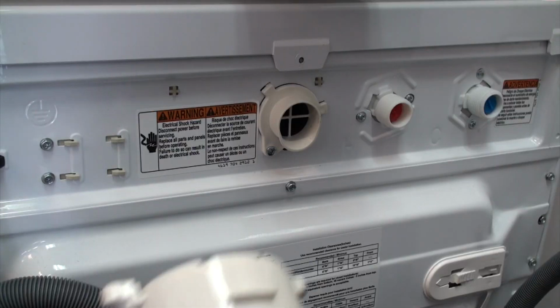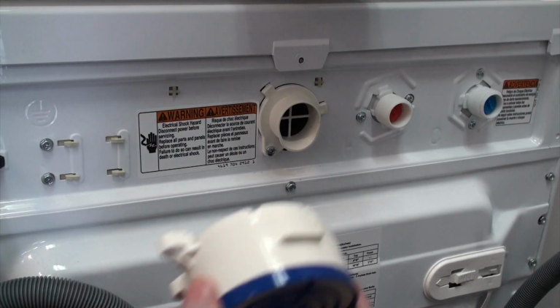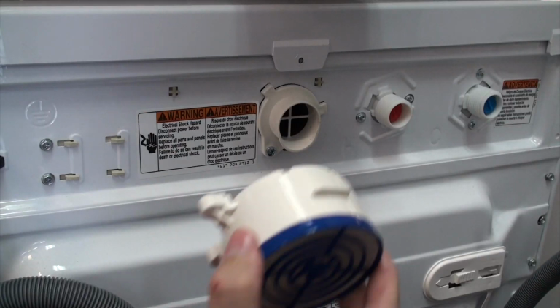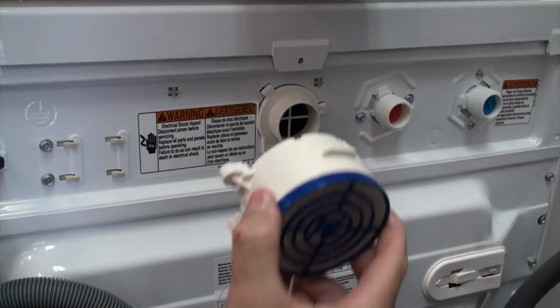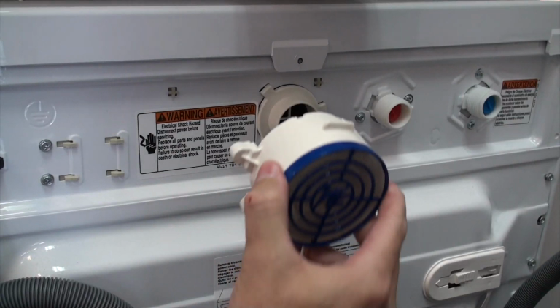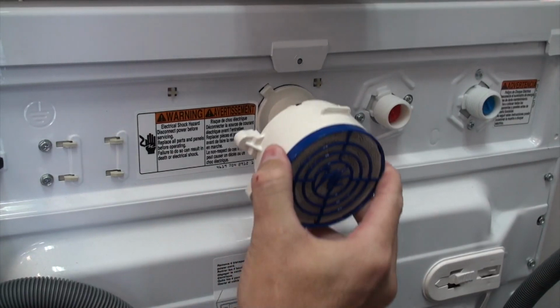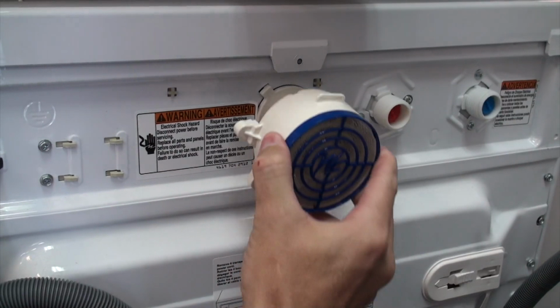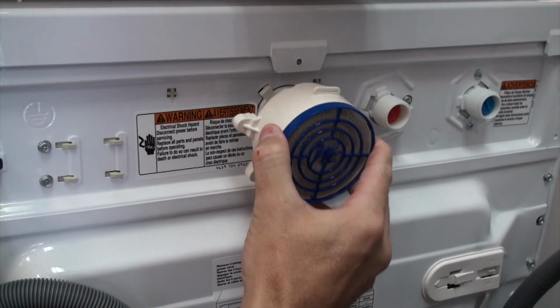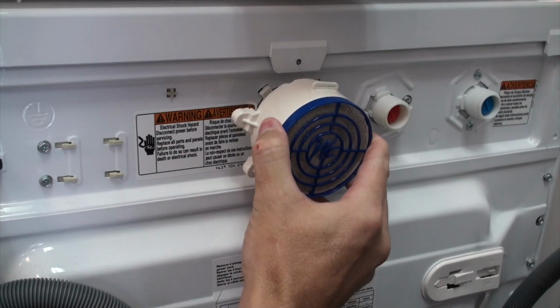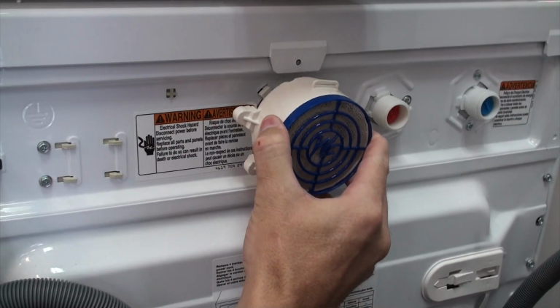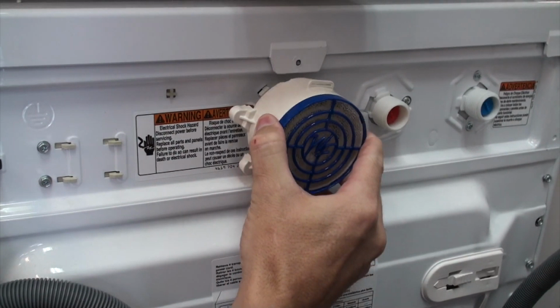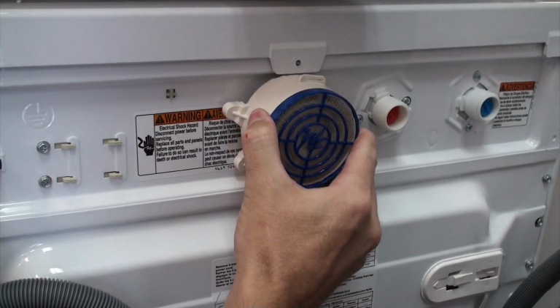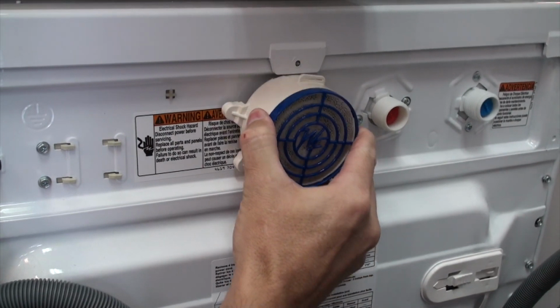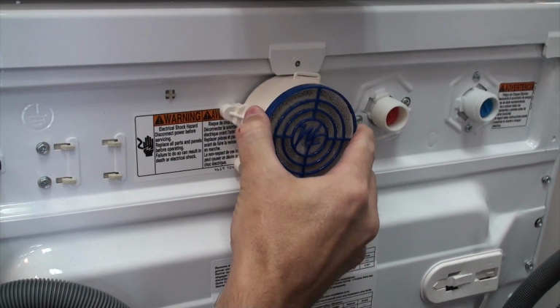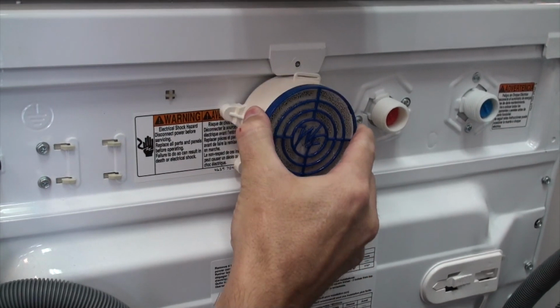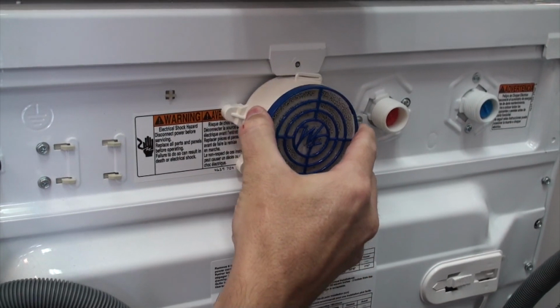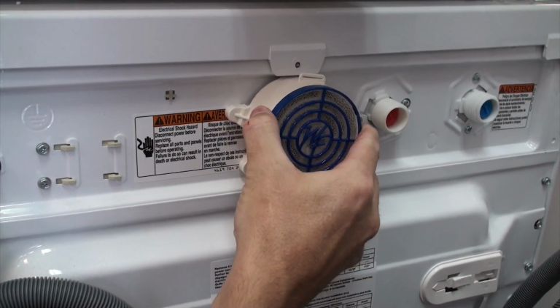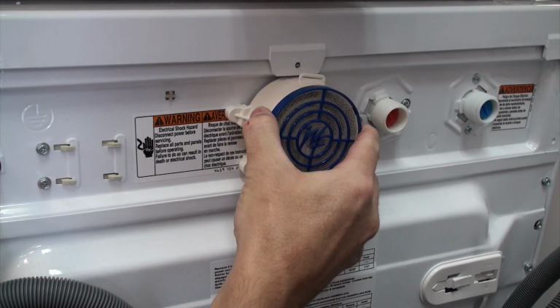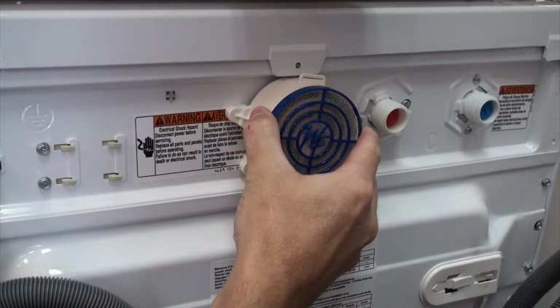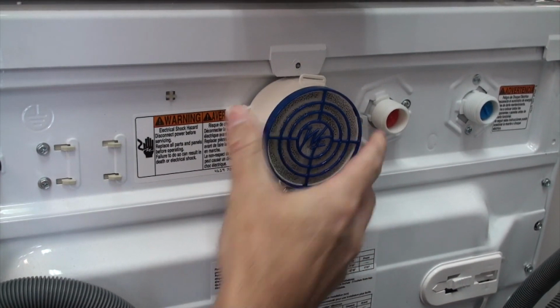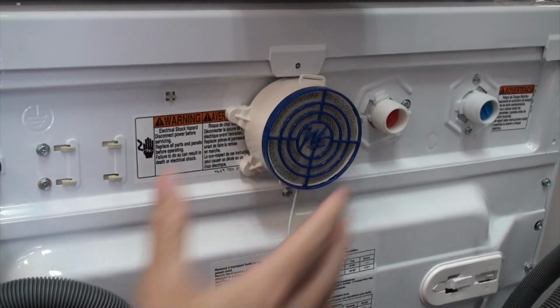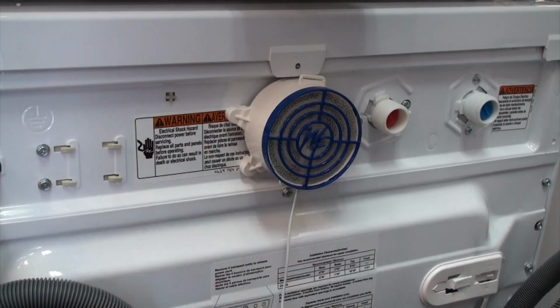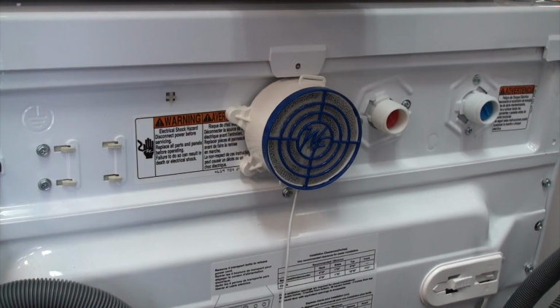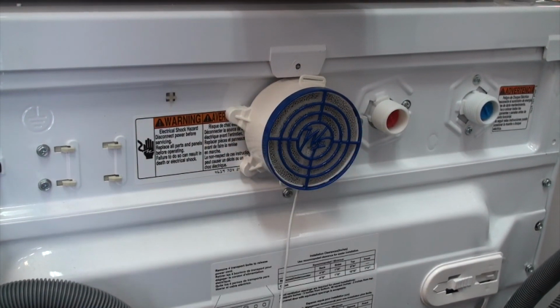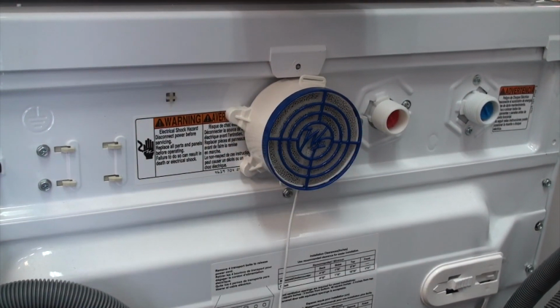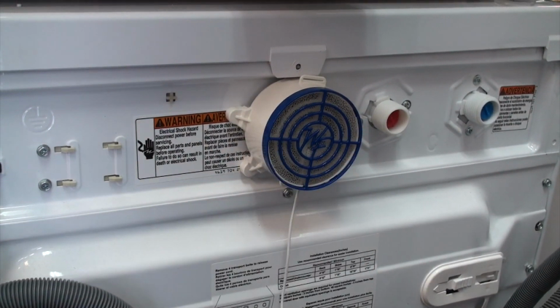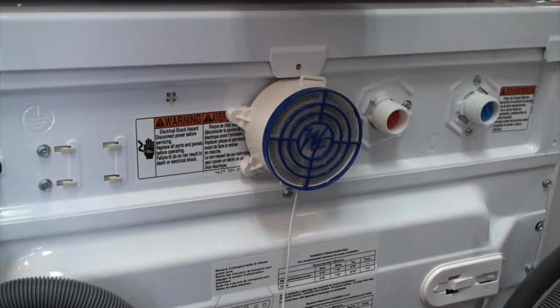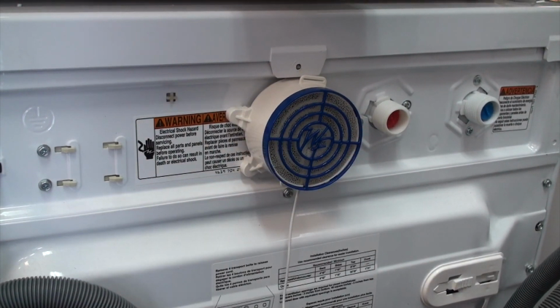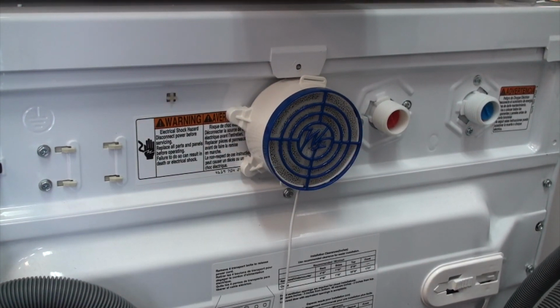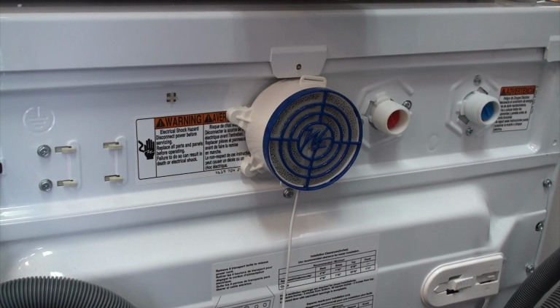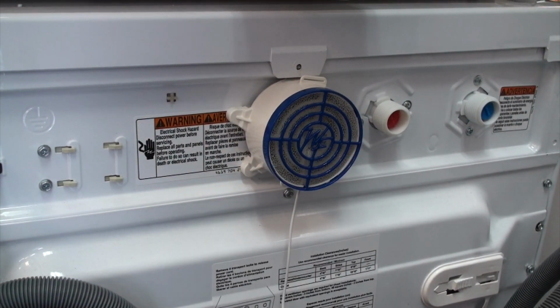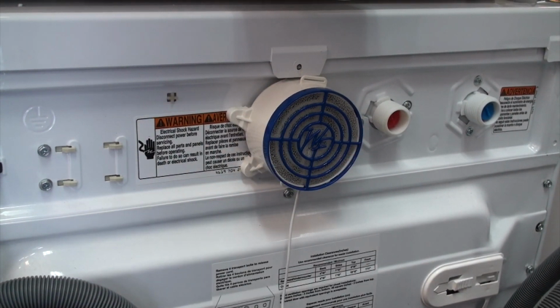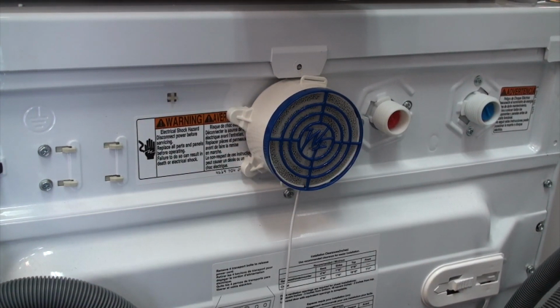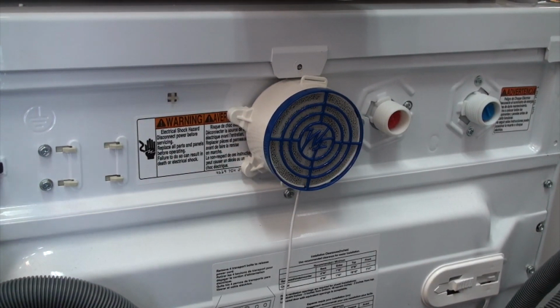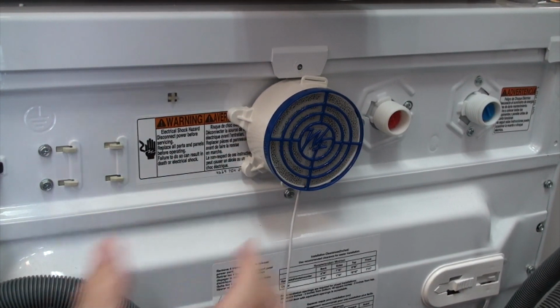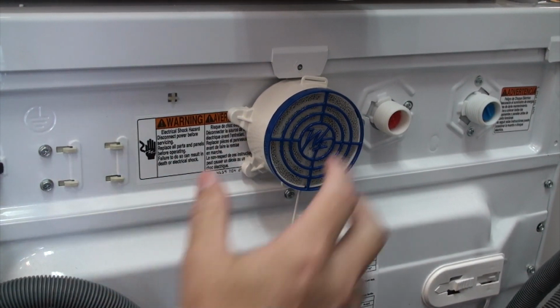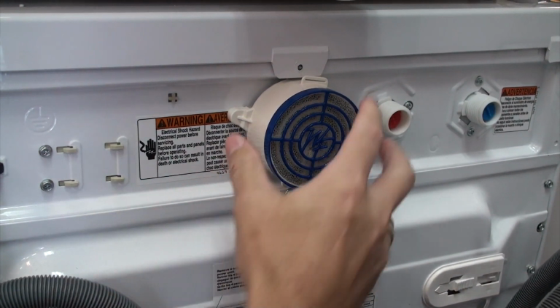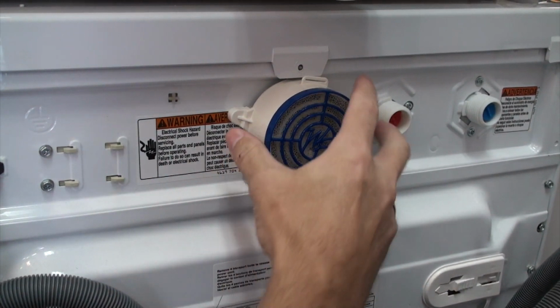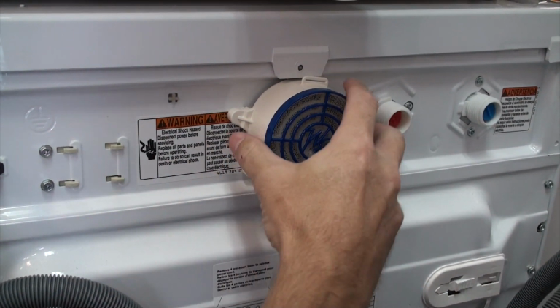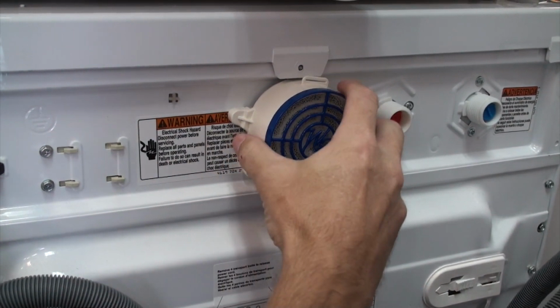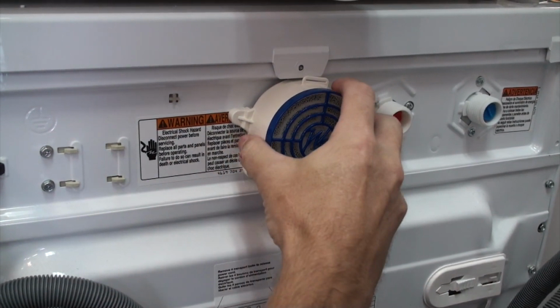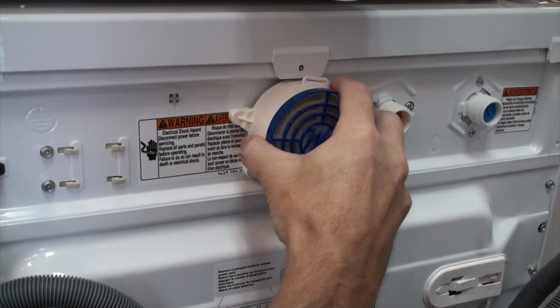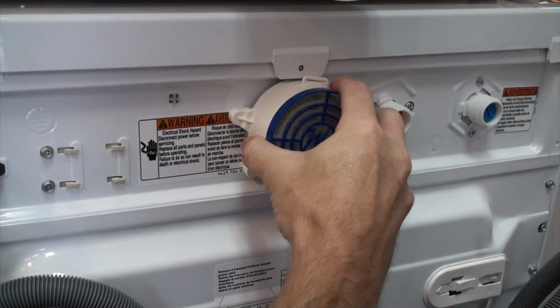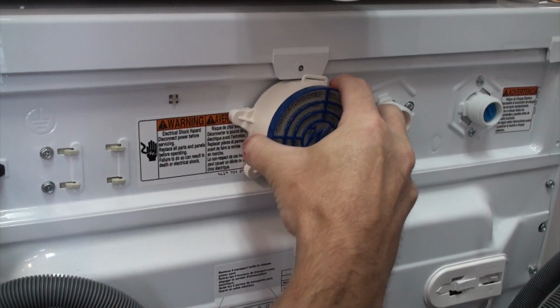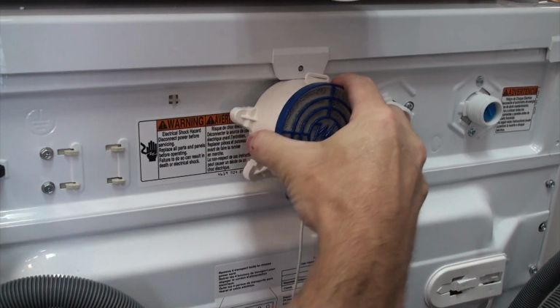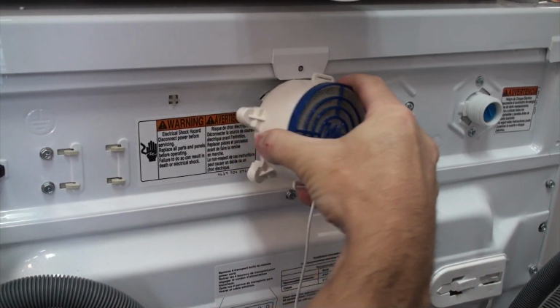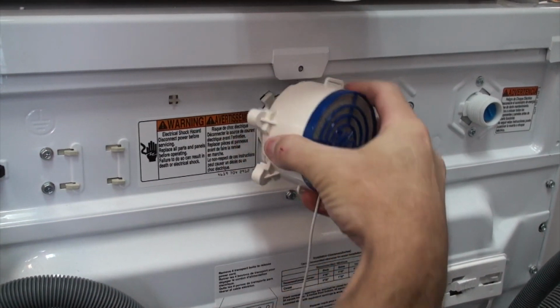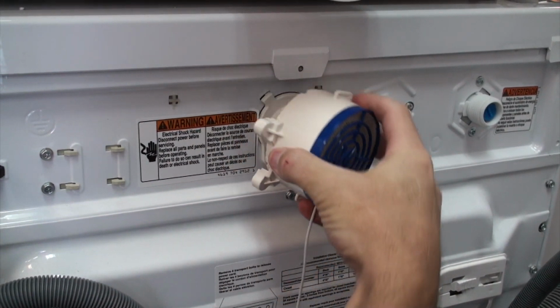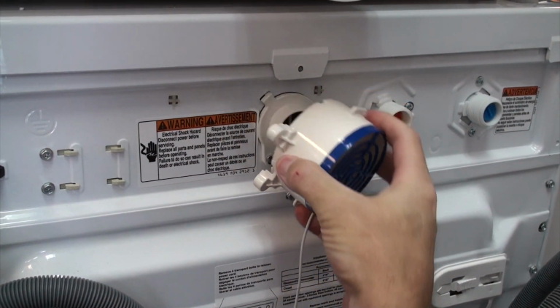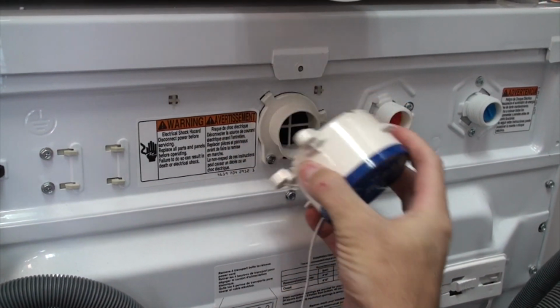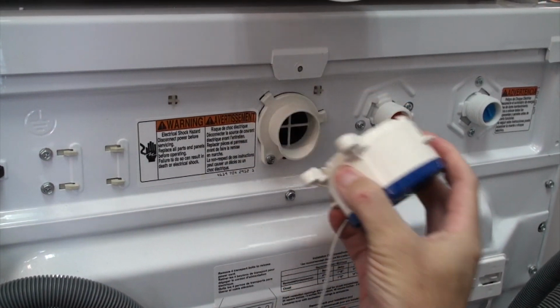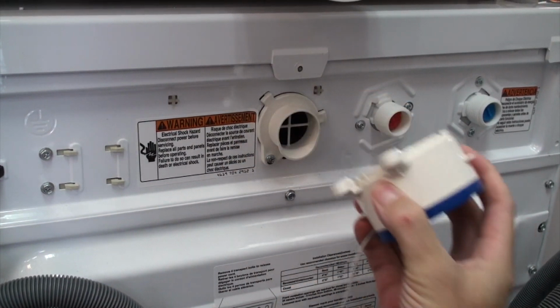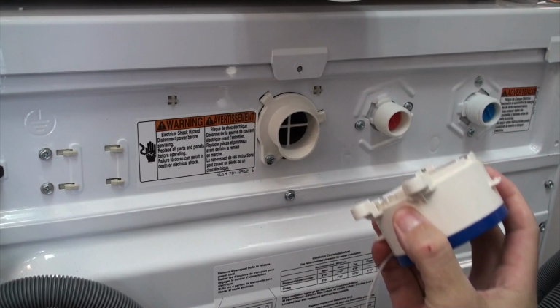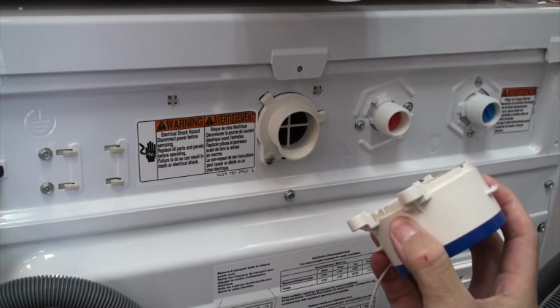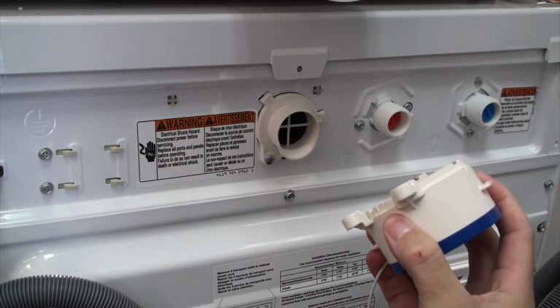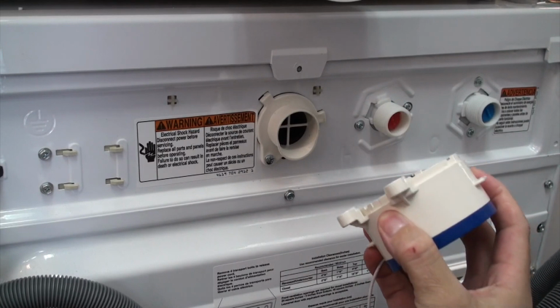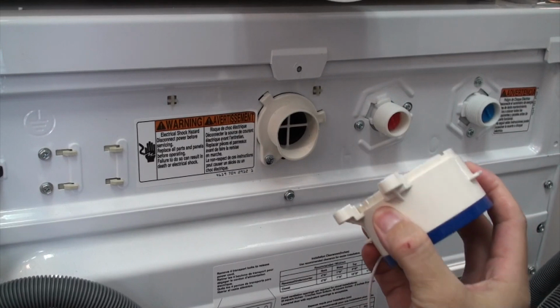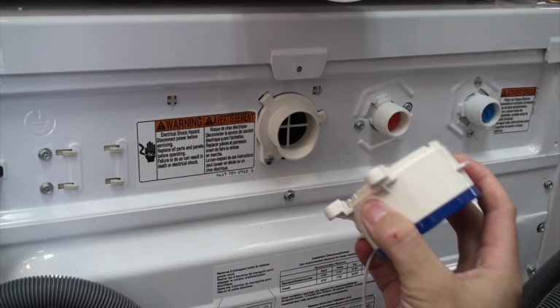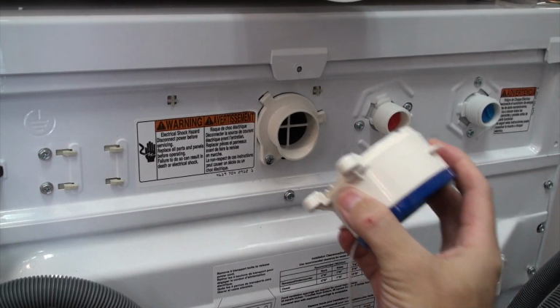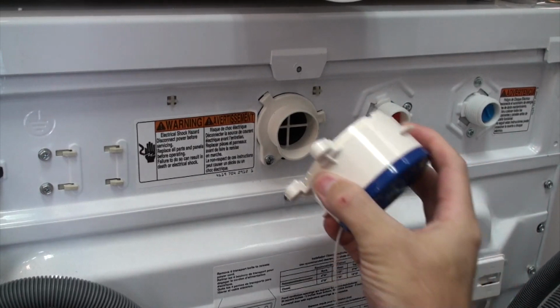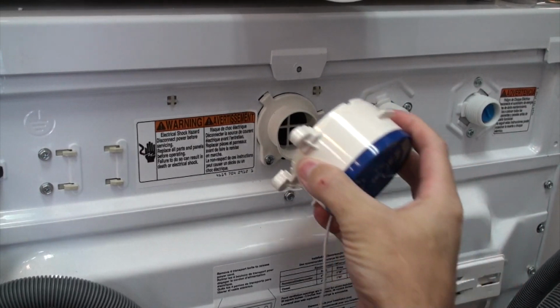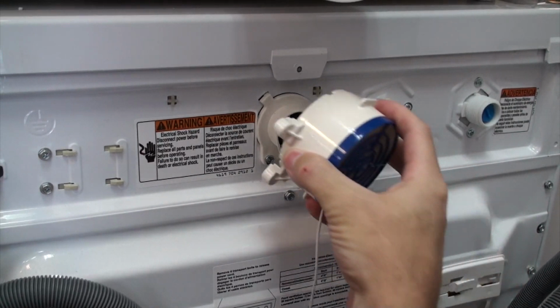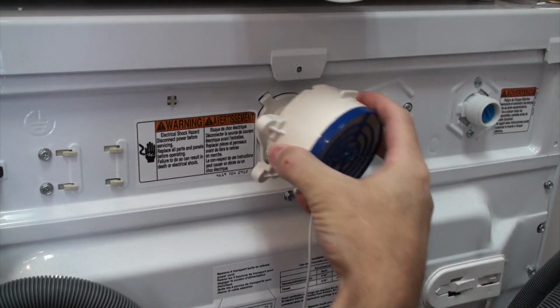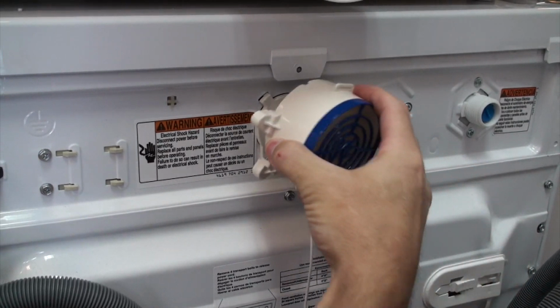This is the Whirlpool W6 vent, and the Breeze fits right over the top and into the back of the housing.